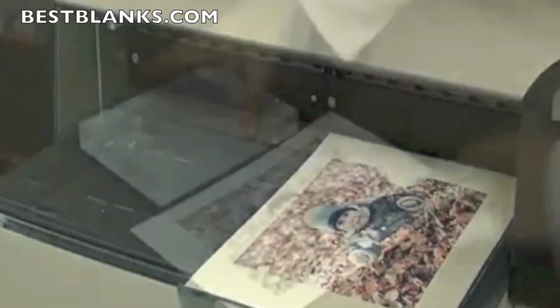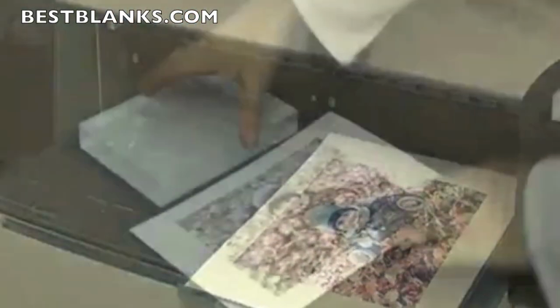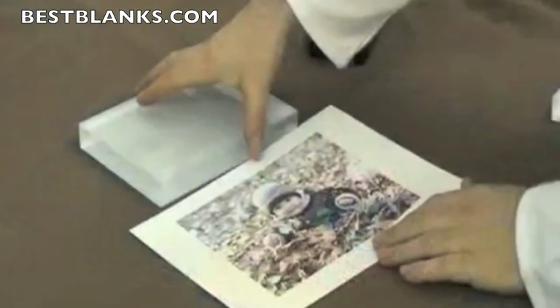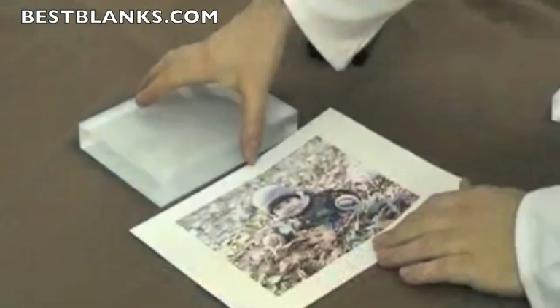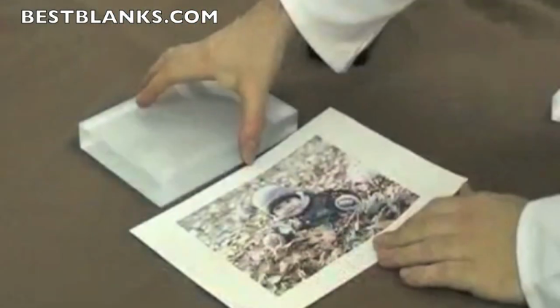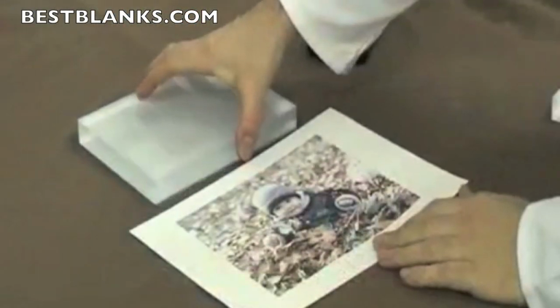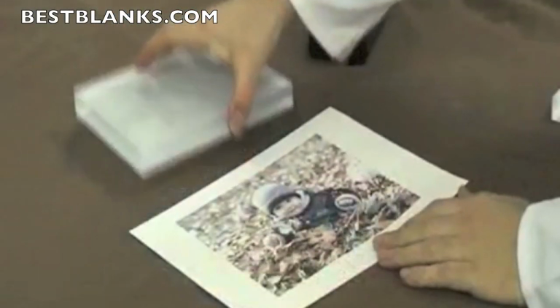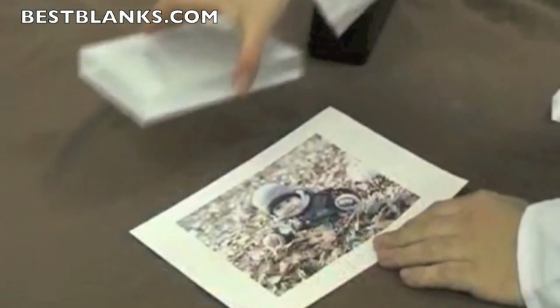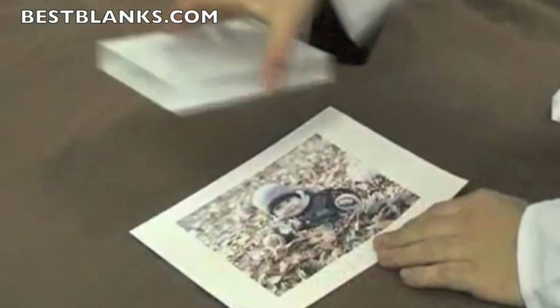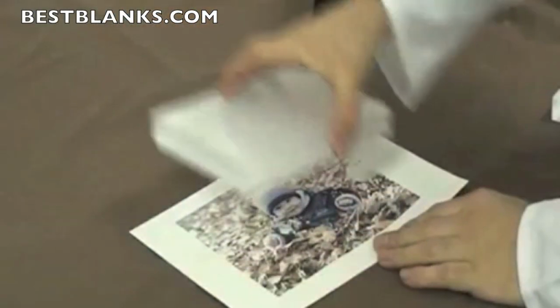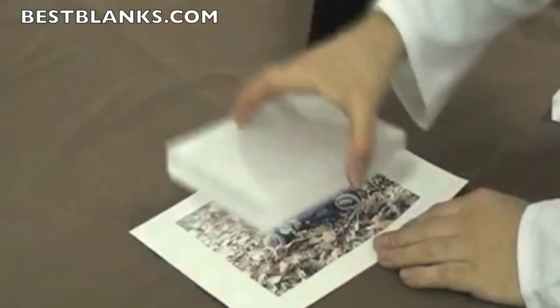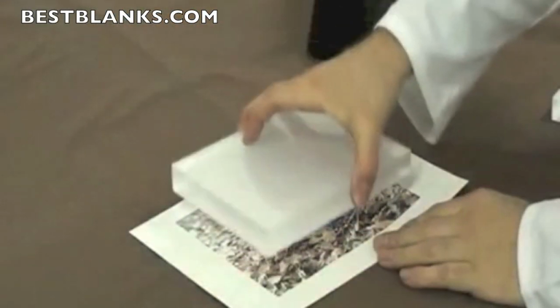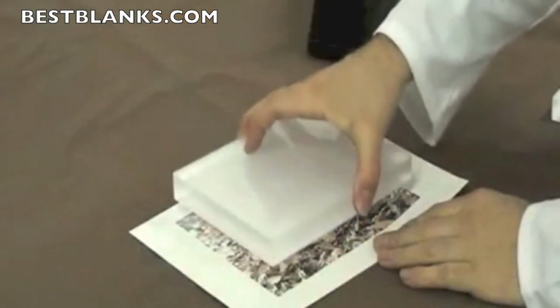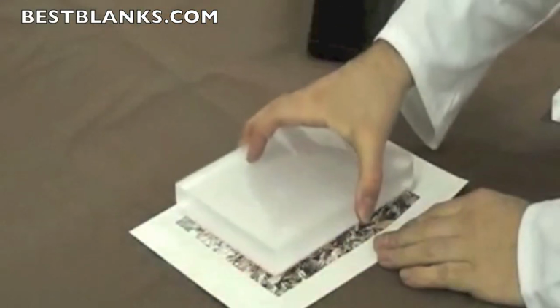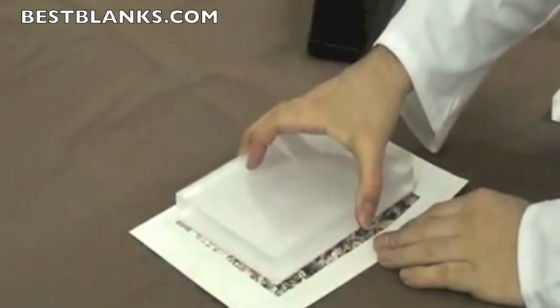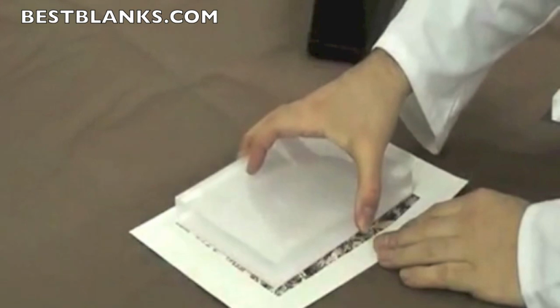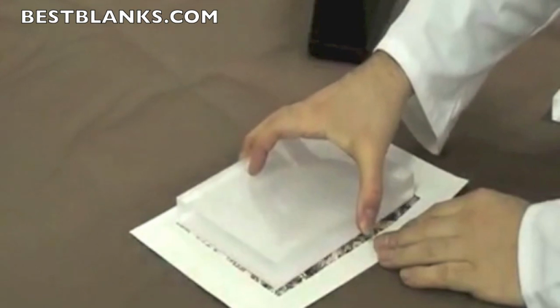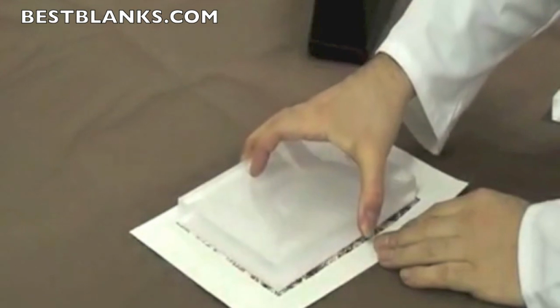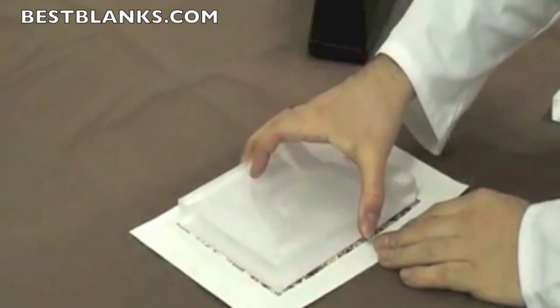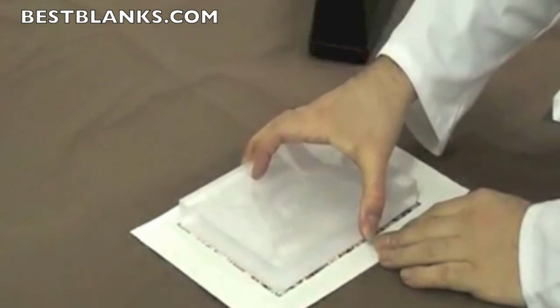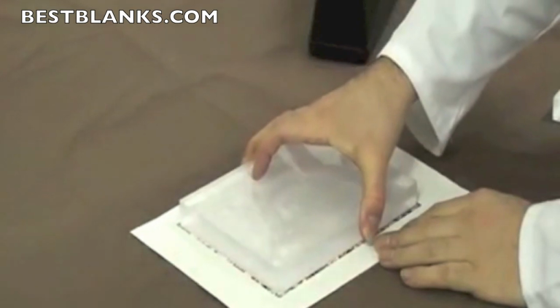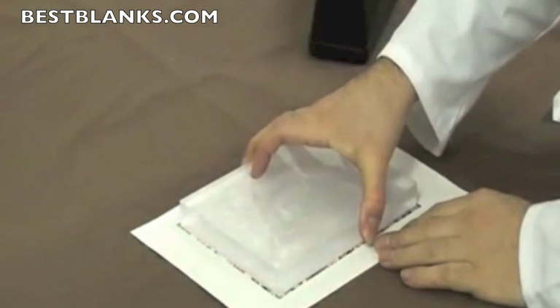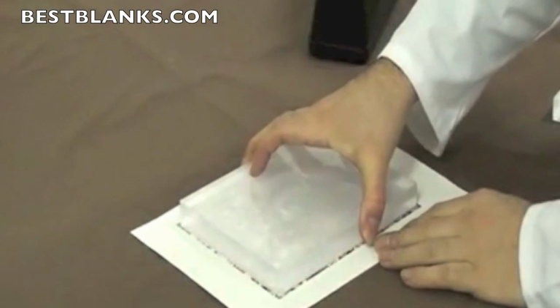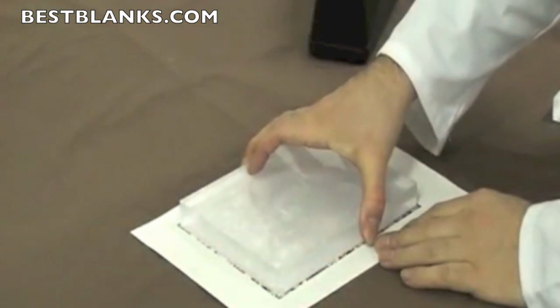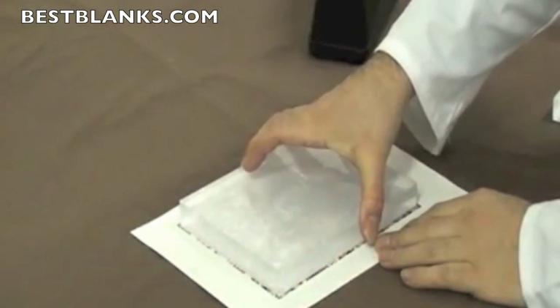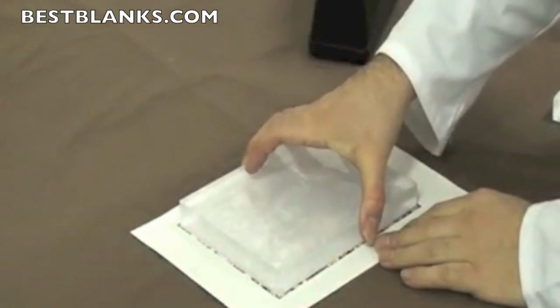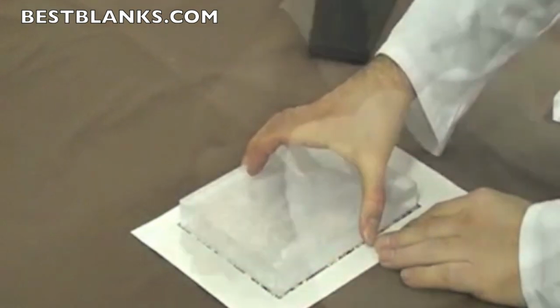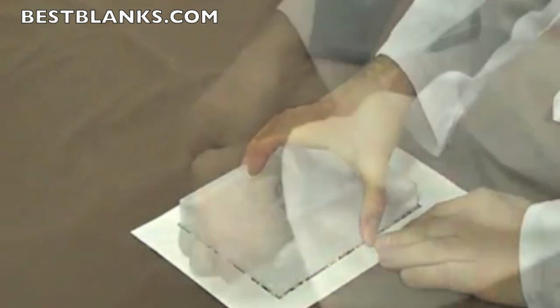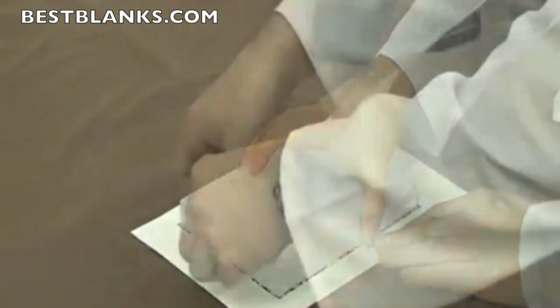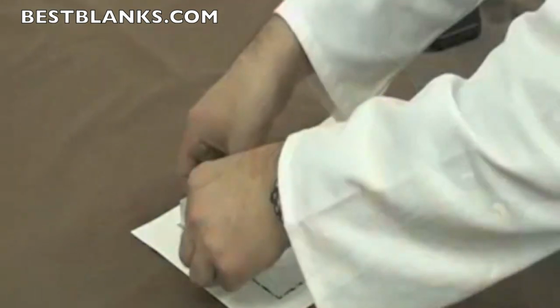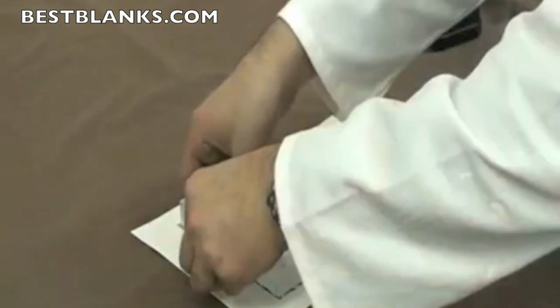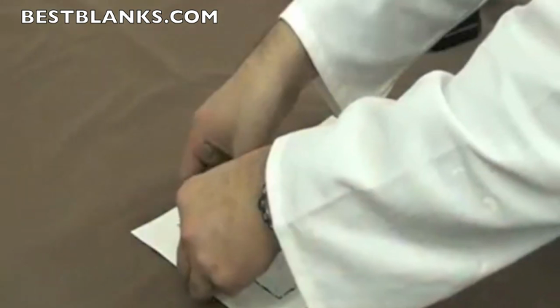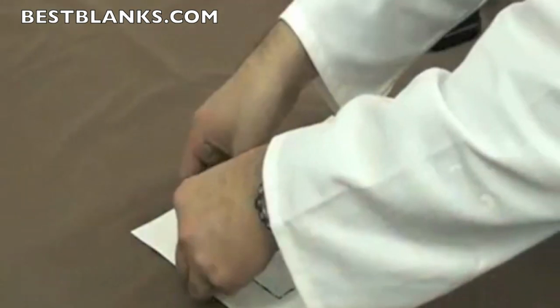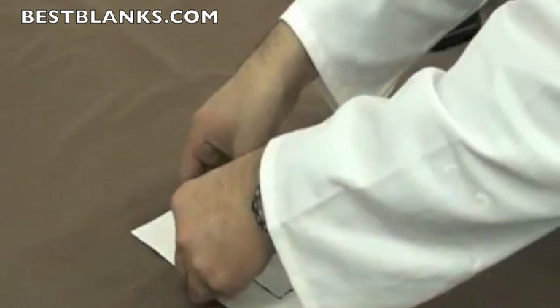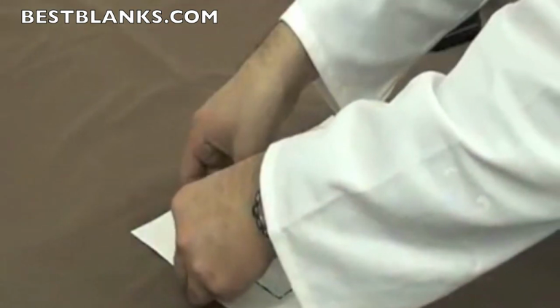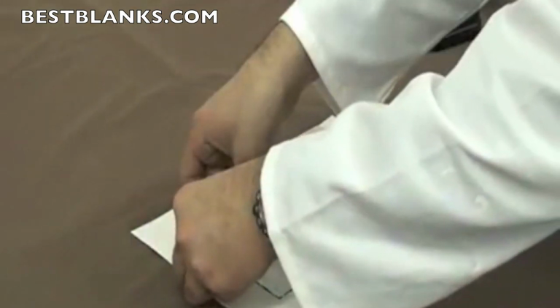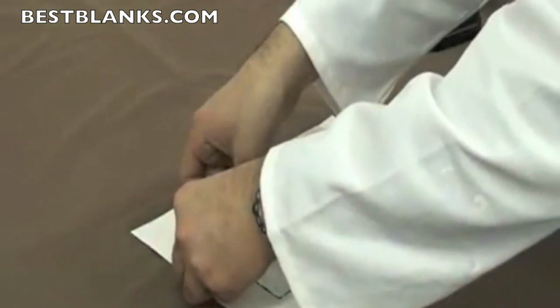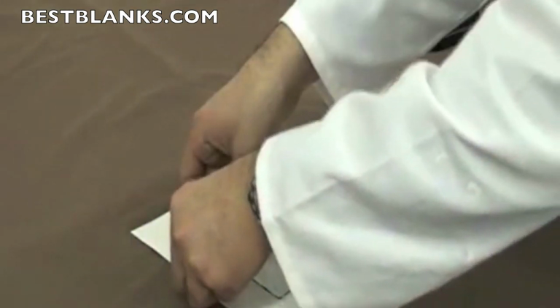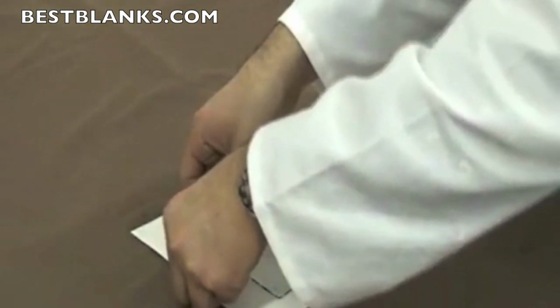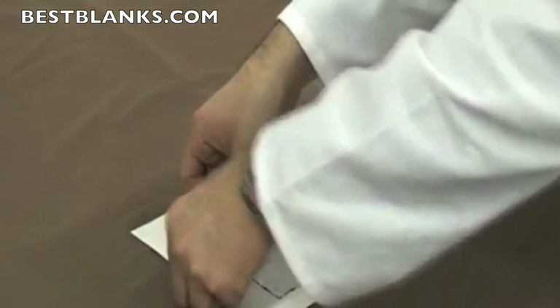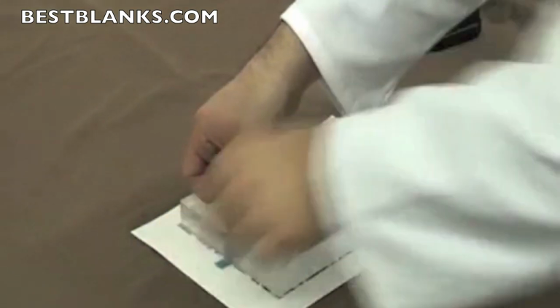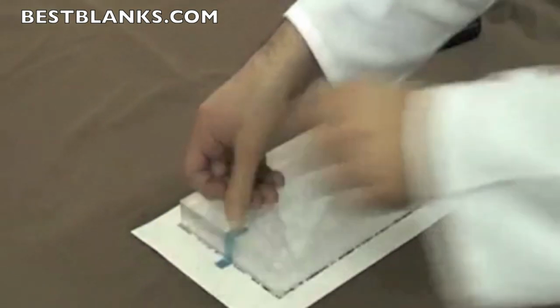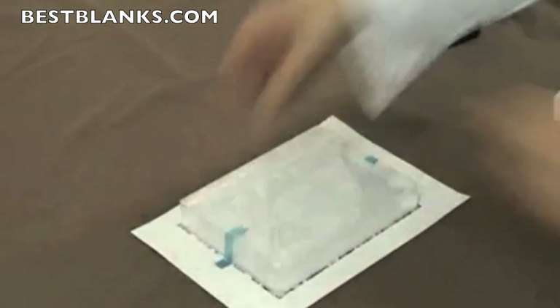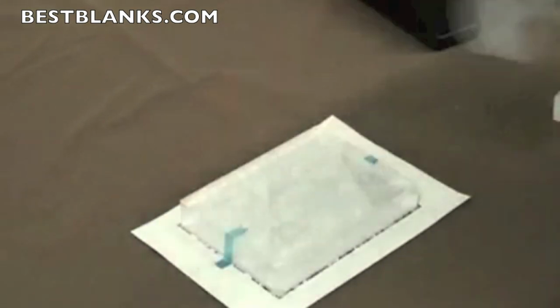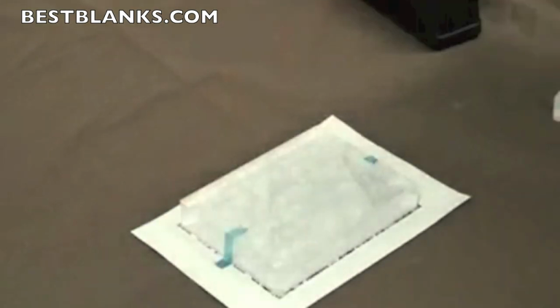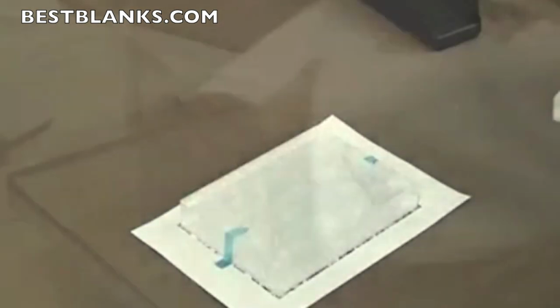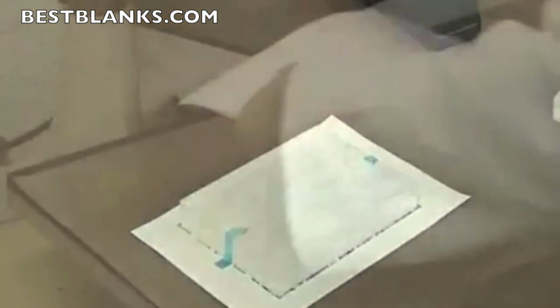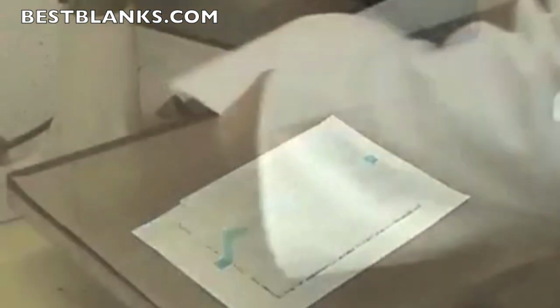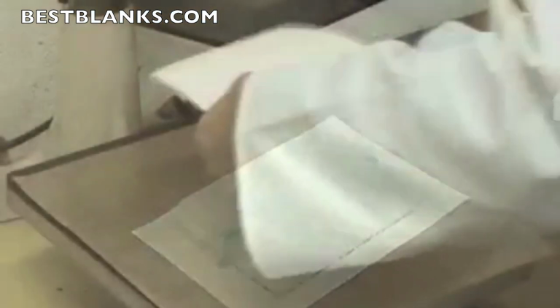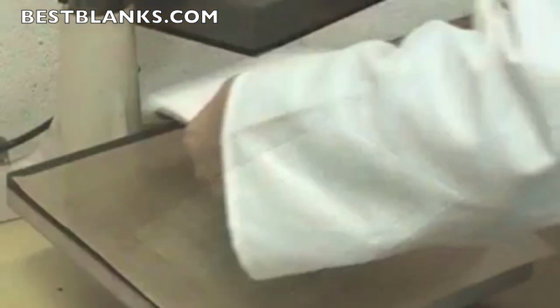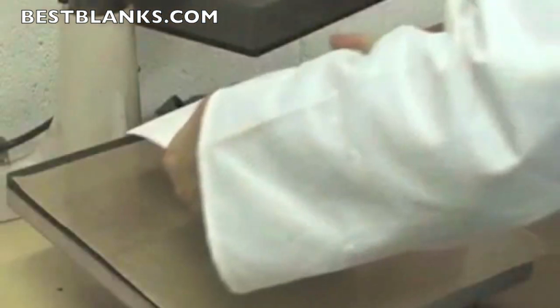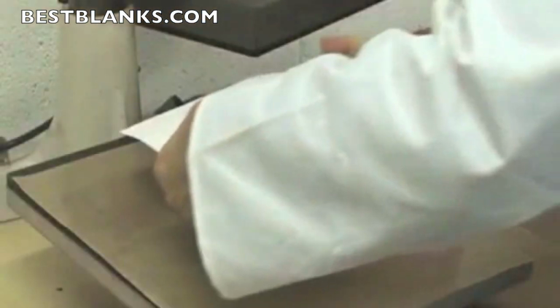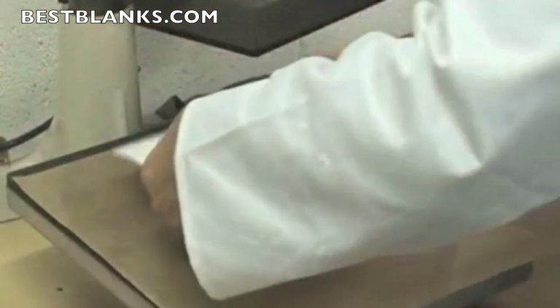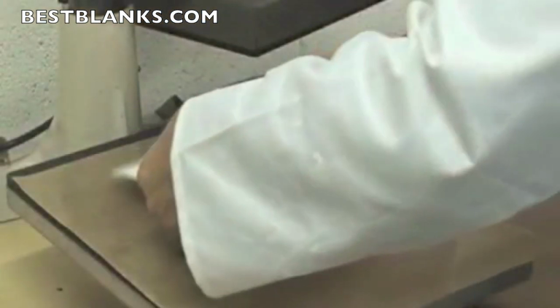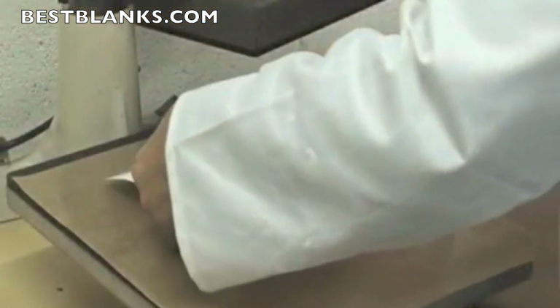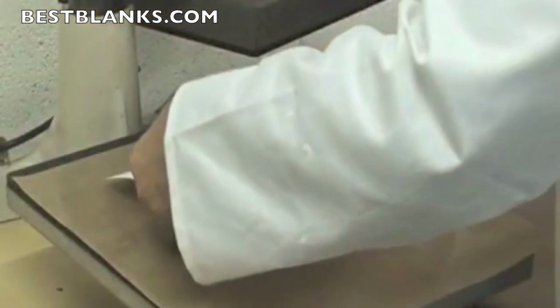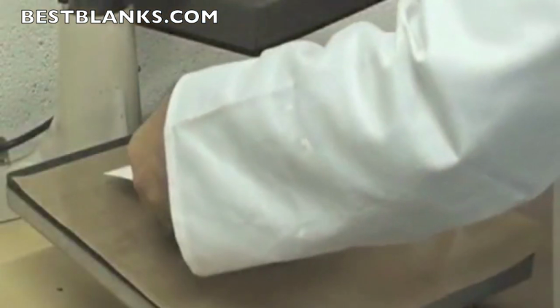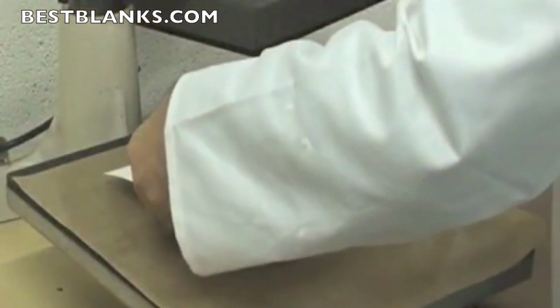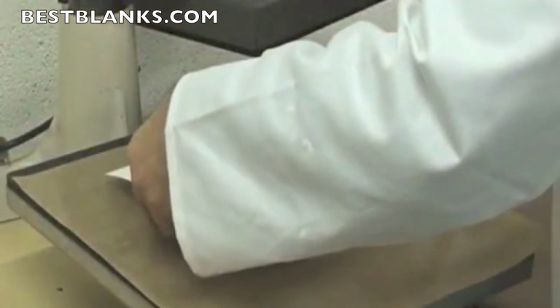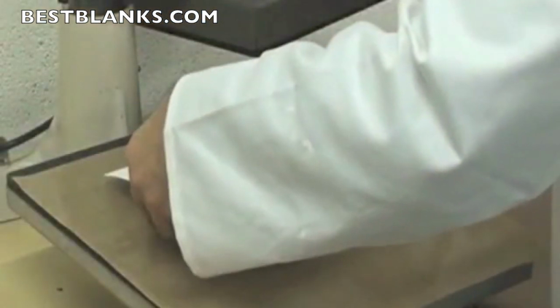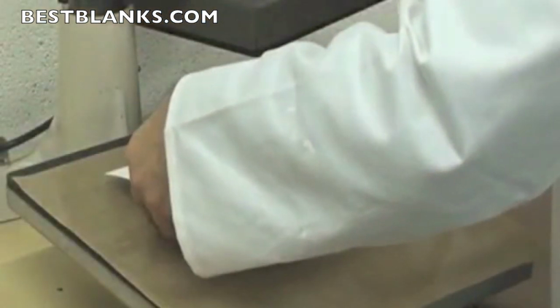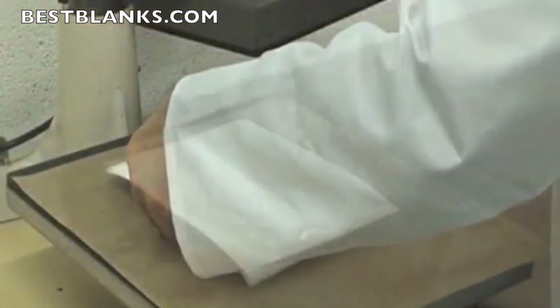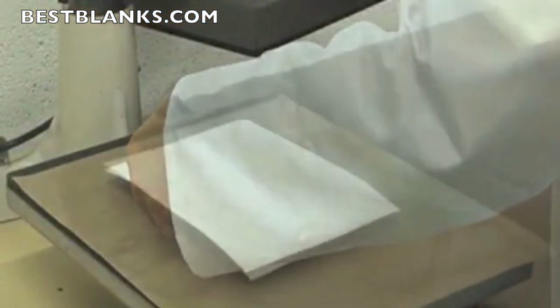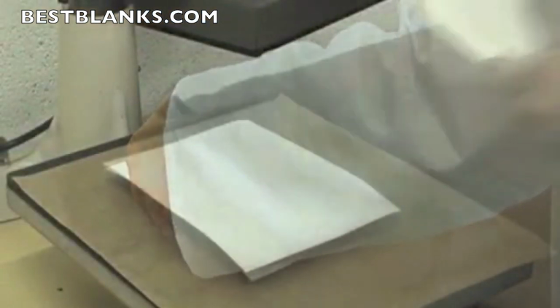Place the acrylic onto the transfer white side down. Make sure the acrylic is centralized and taper into position using the heat resistant tape.